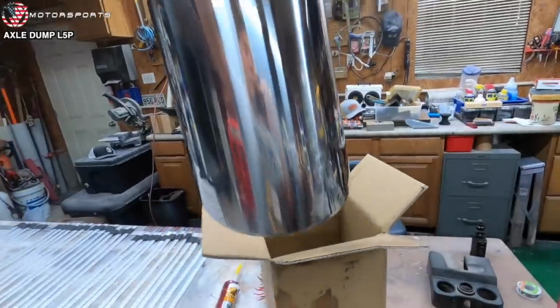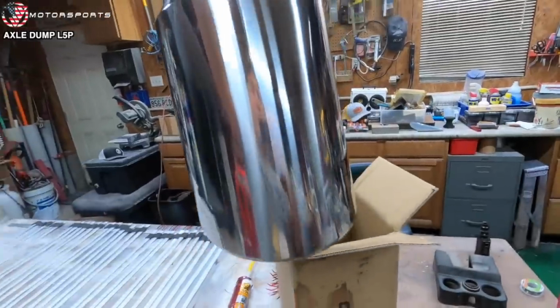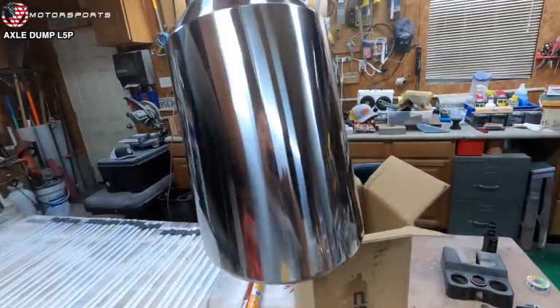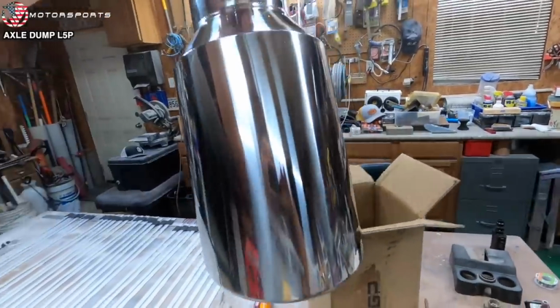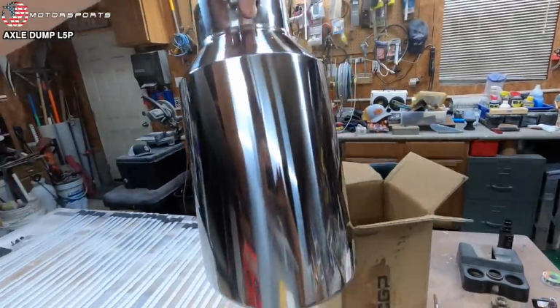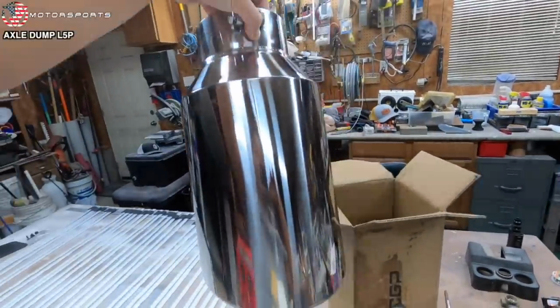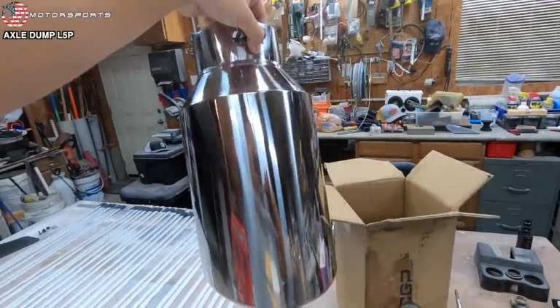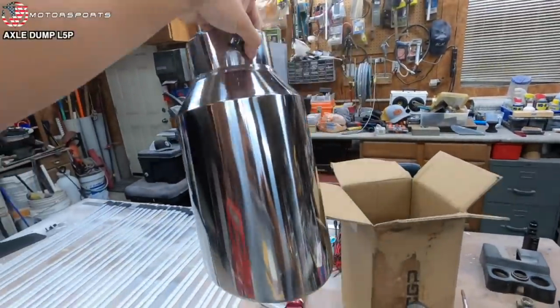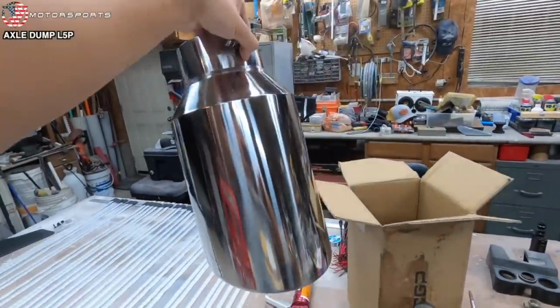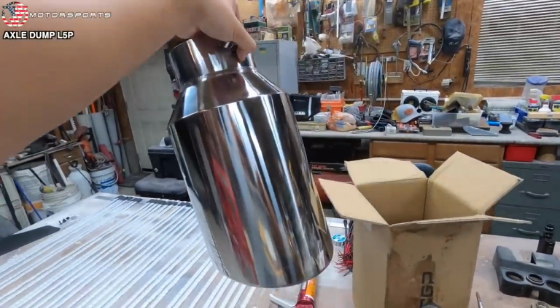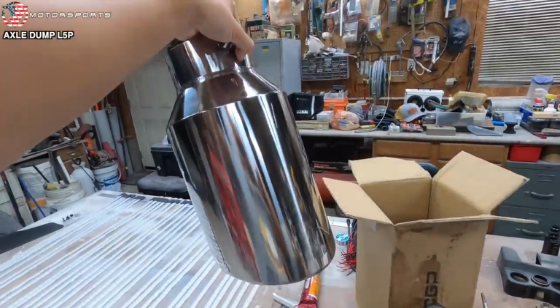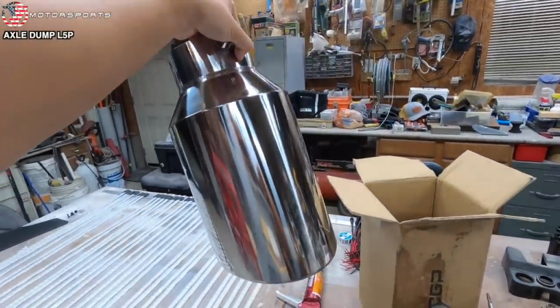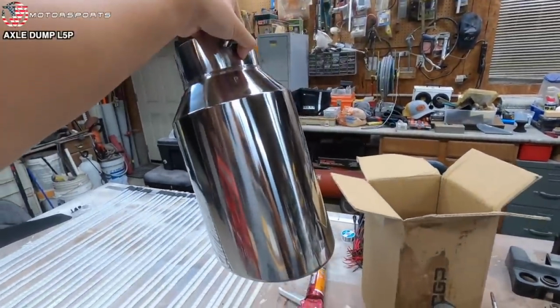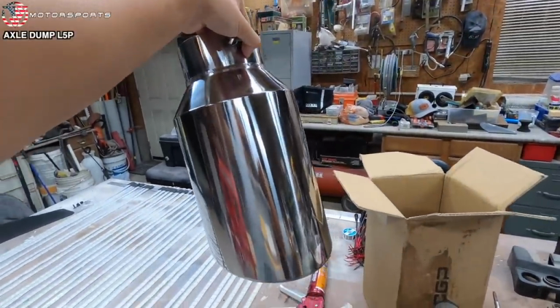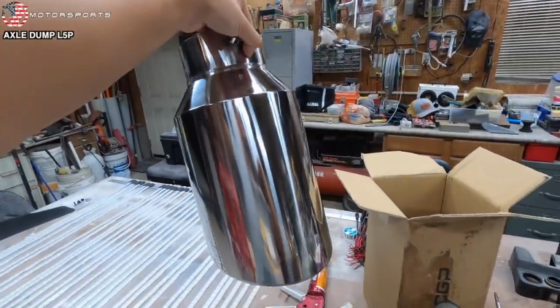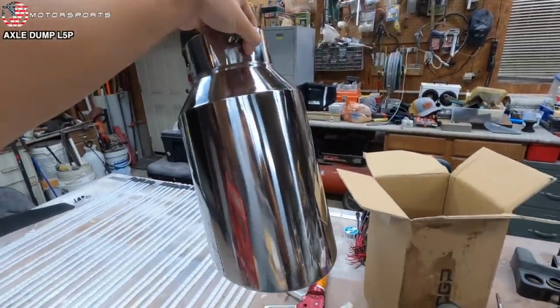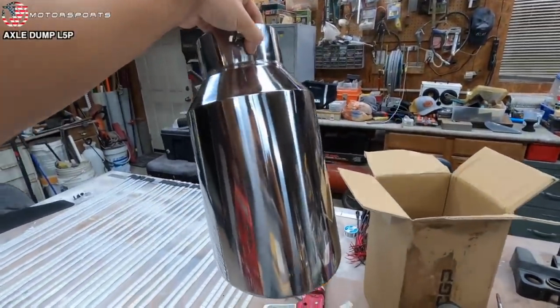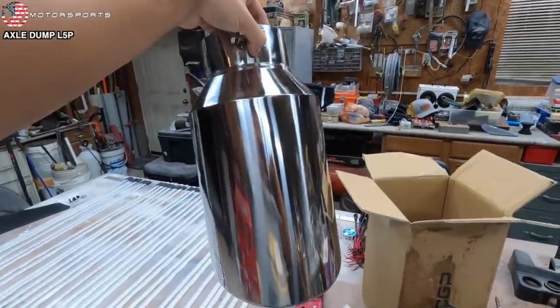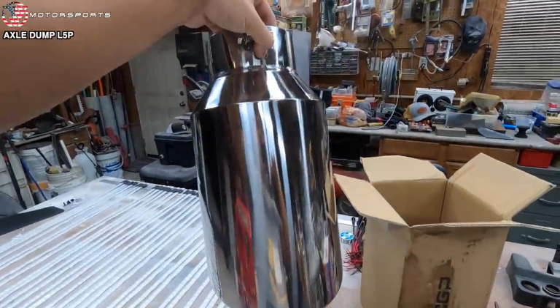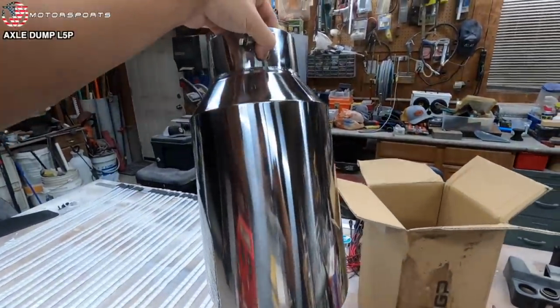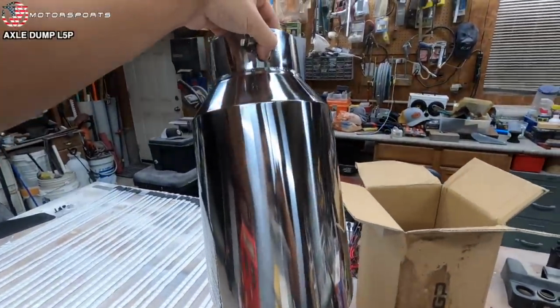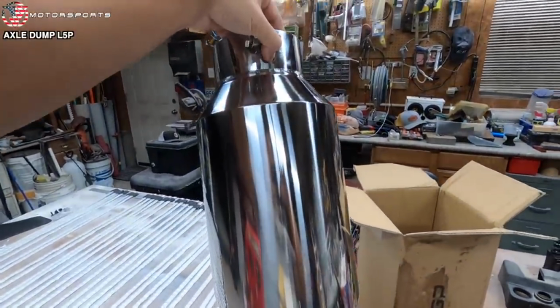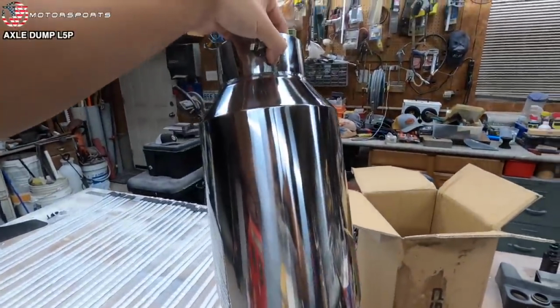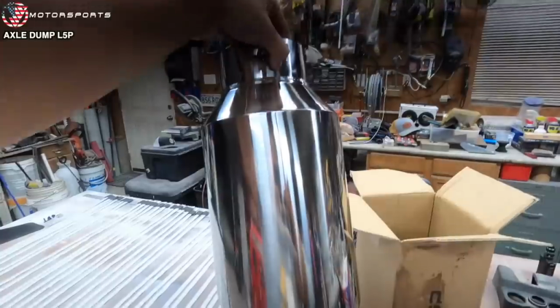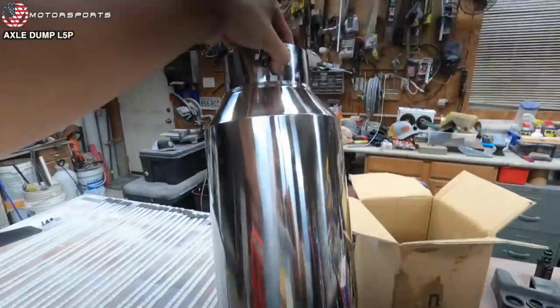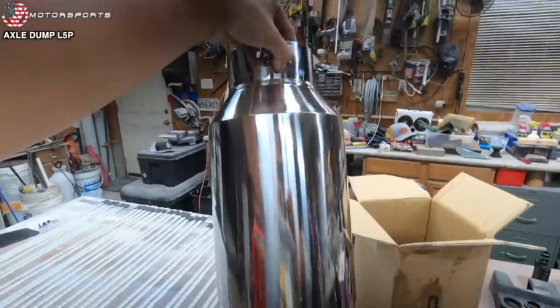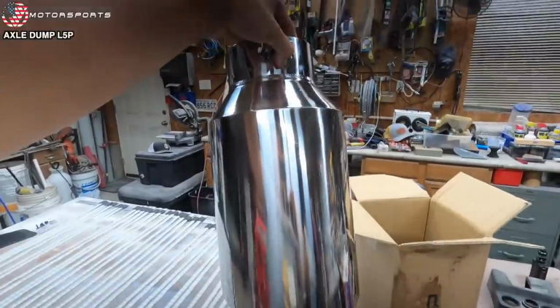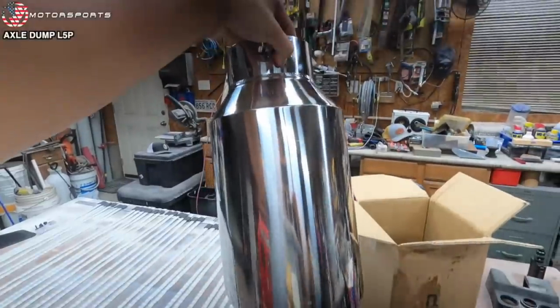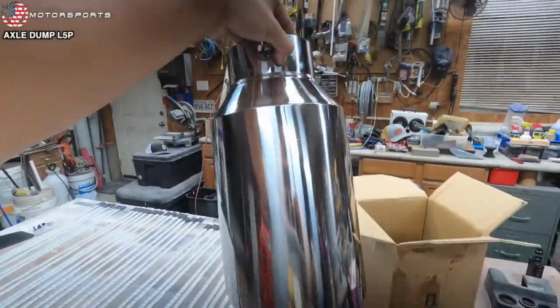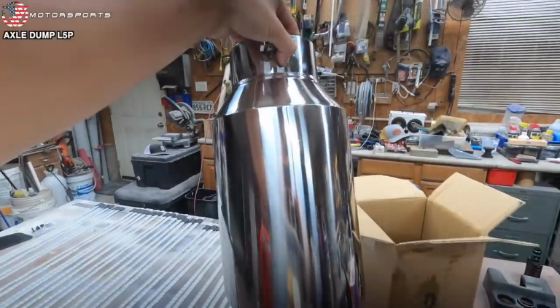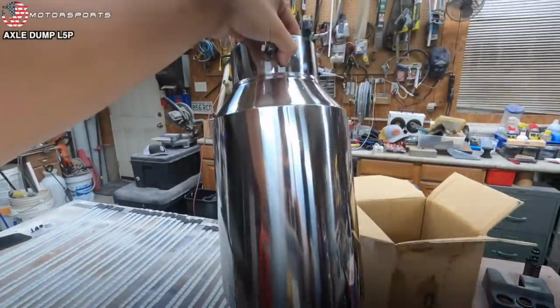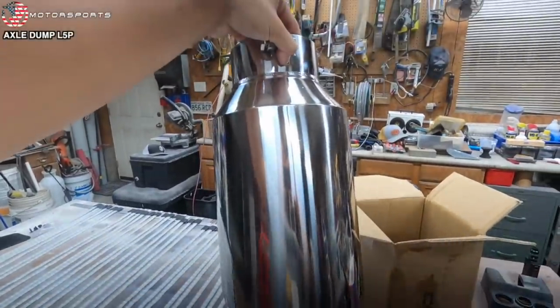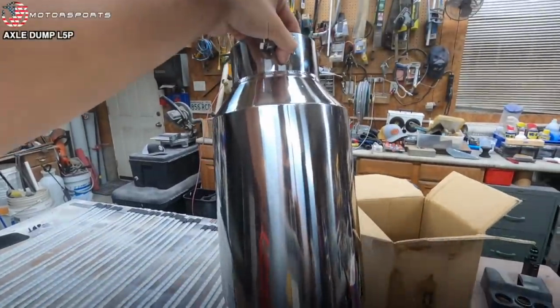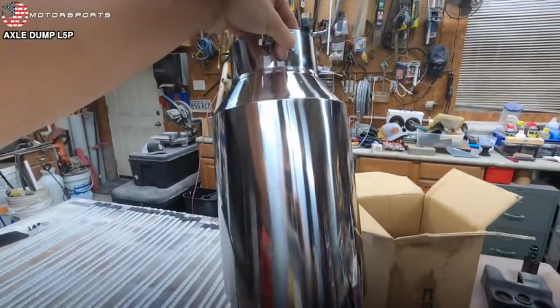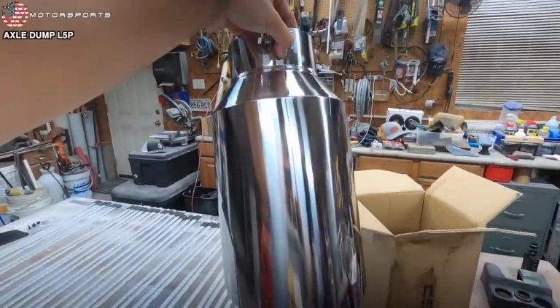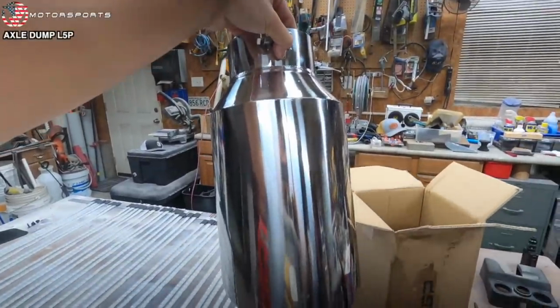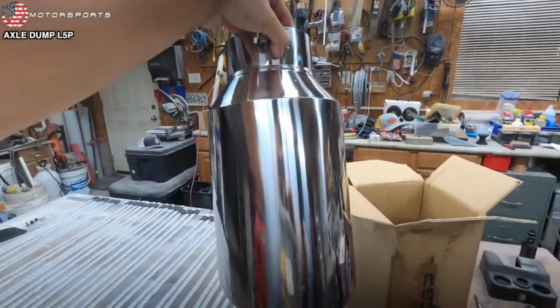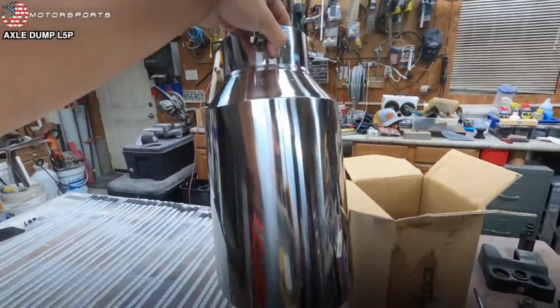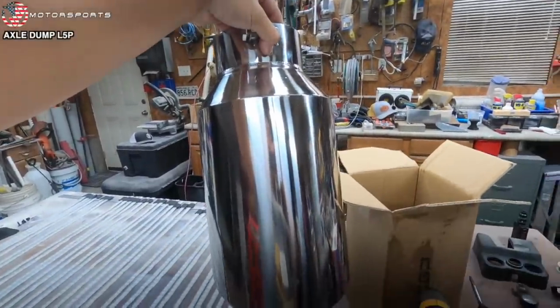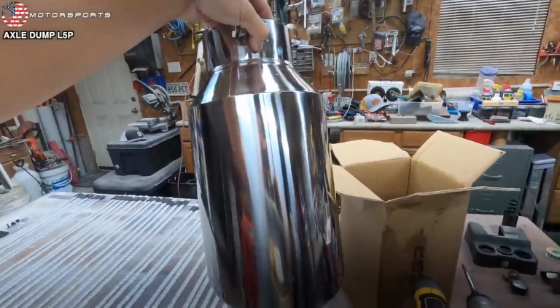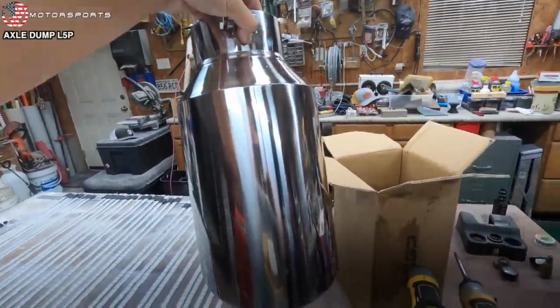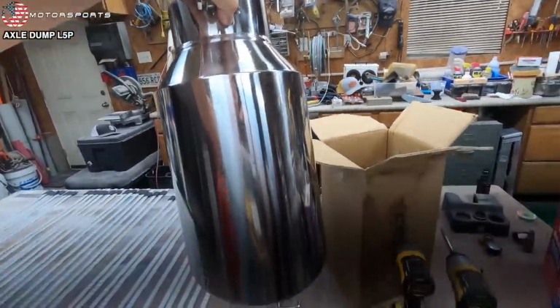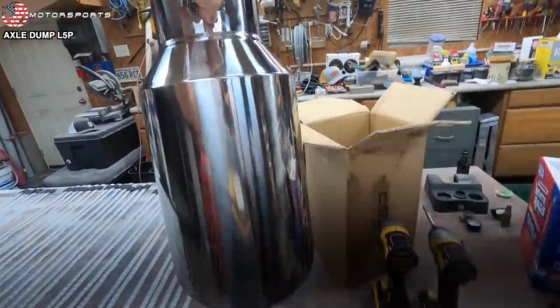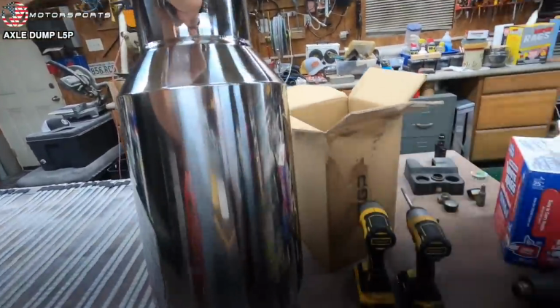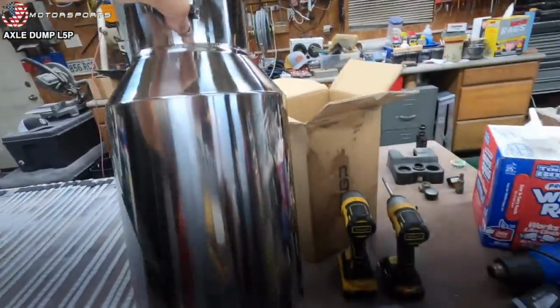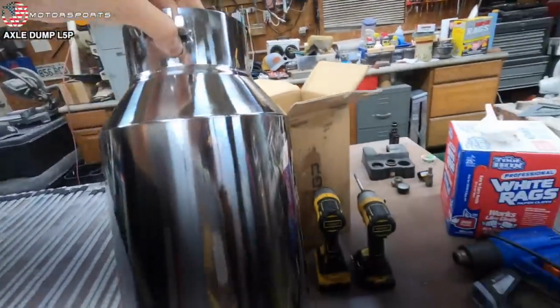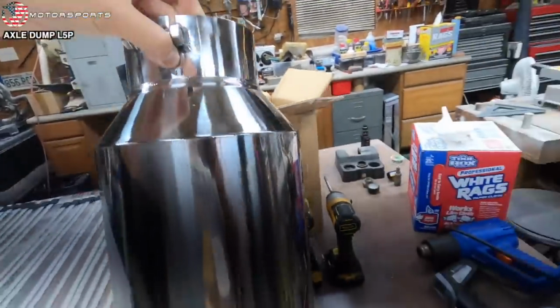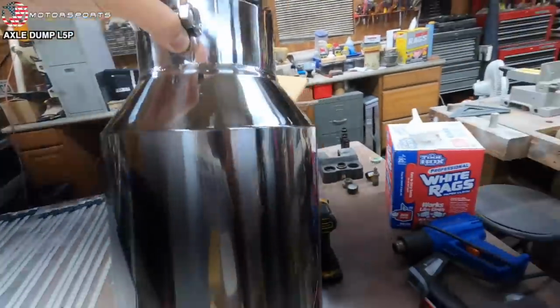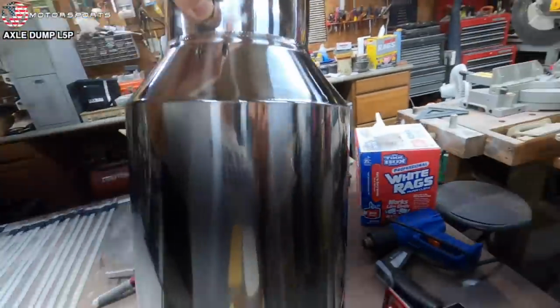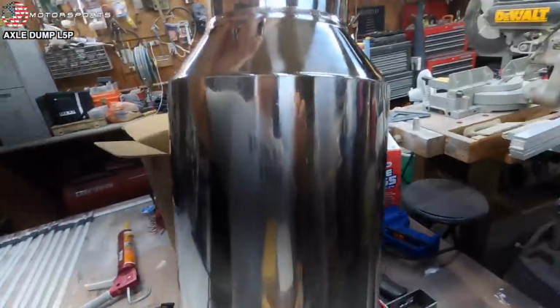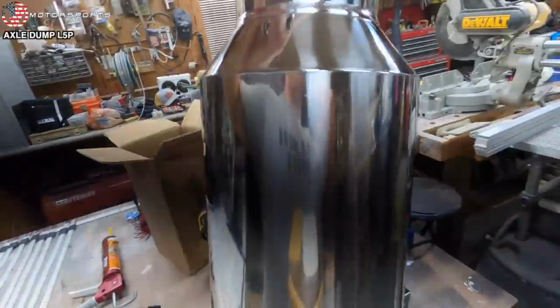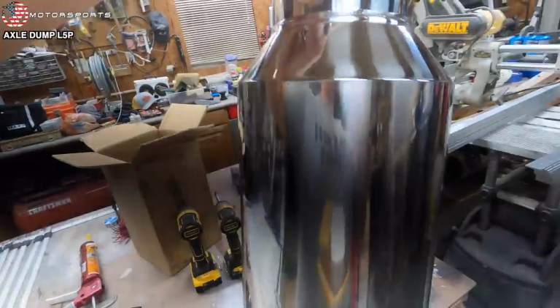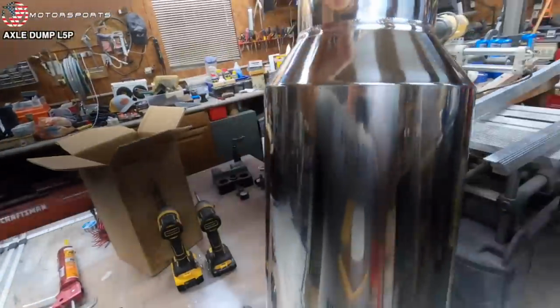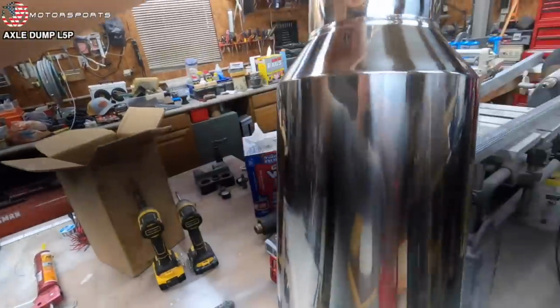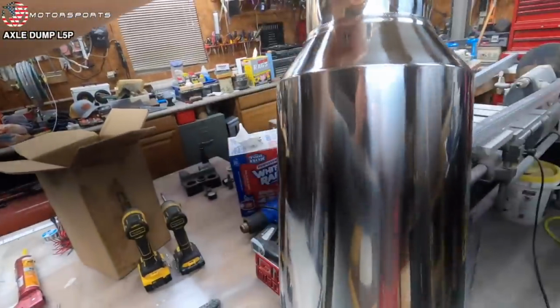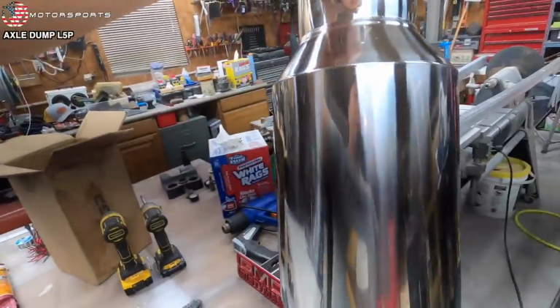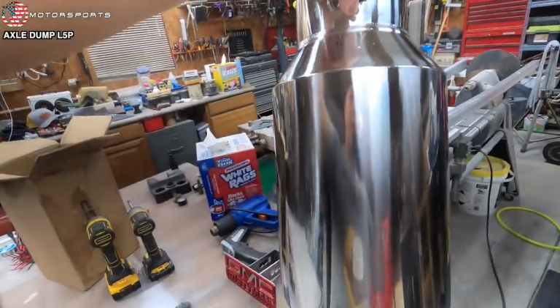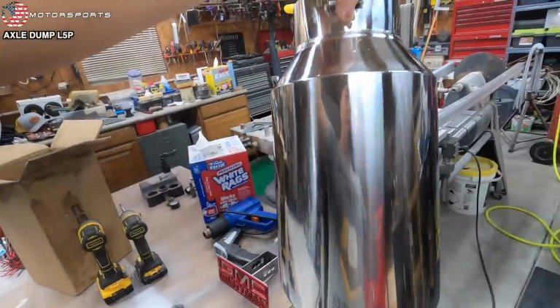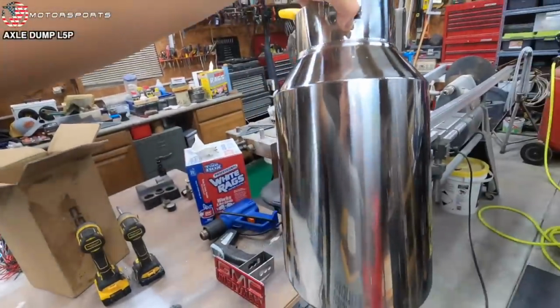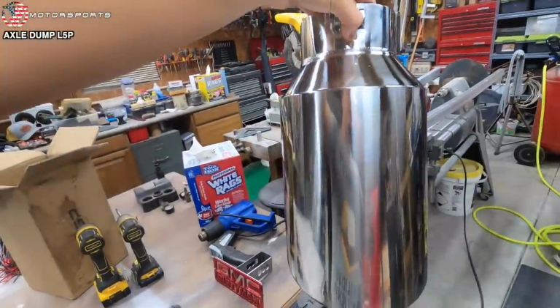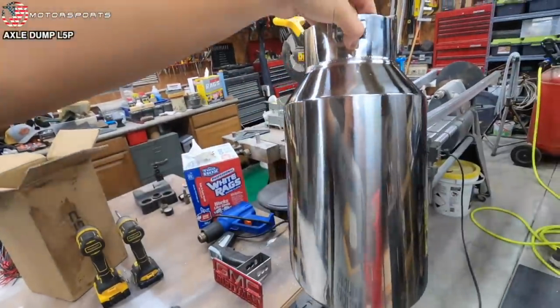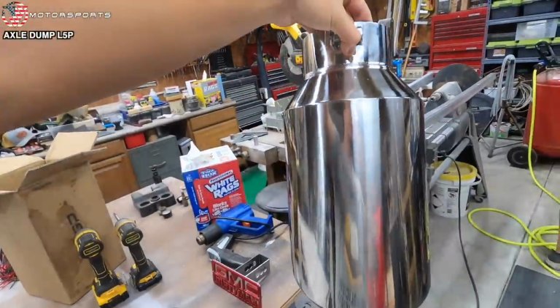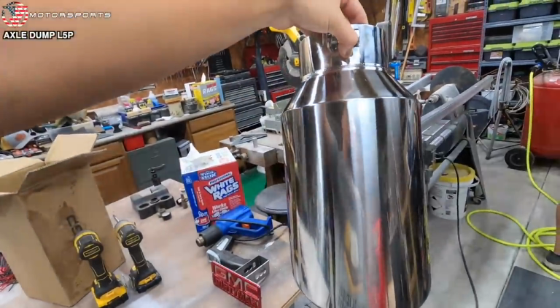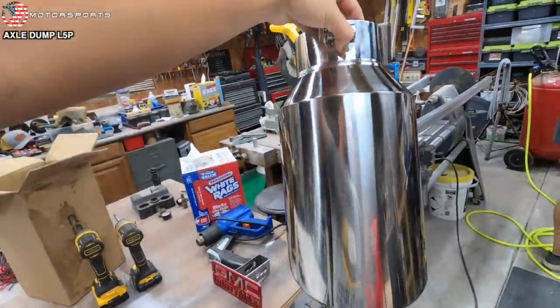Got a new tip for the L5P, we're gonna powder coat it neon yellow and then after that put a black decal on top.